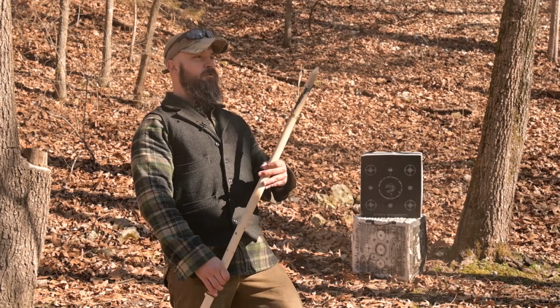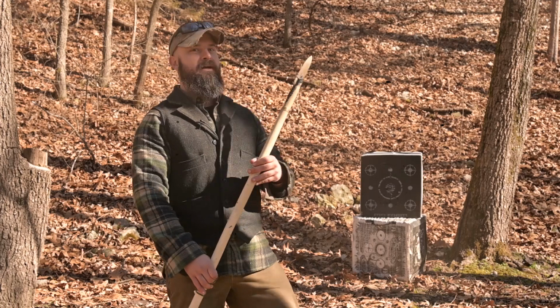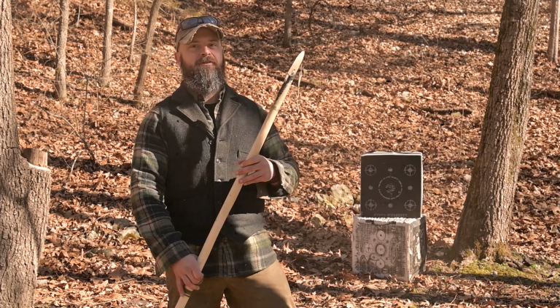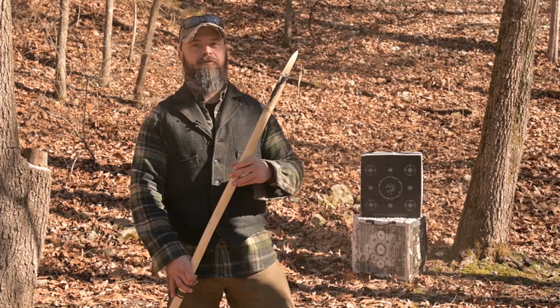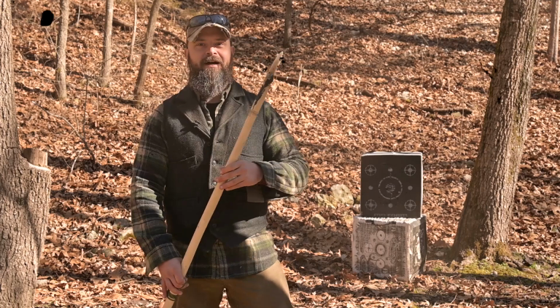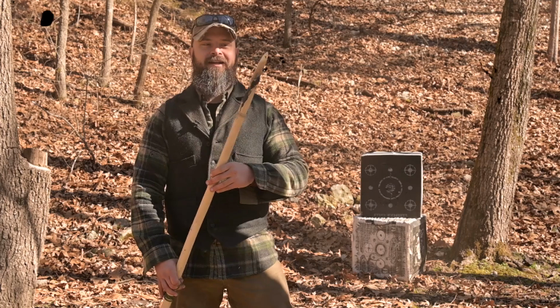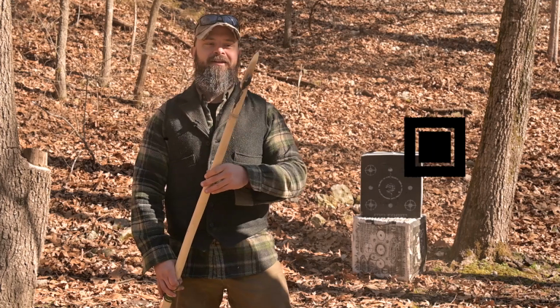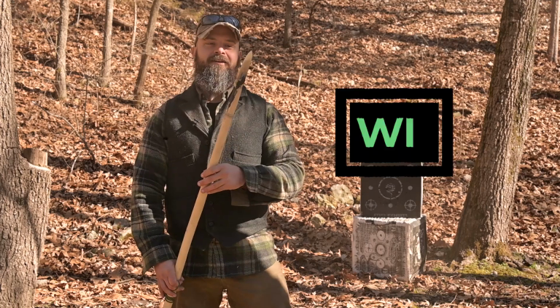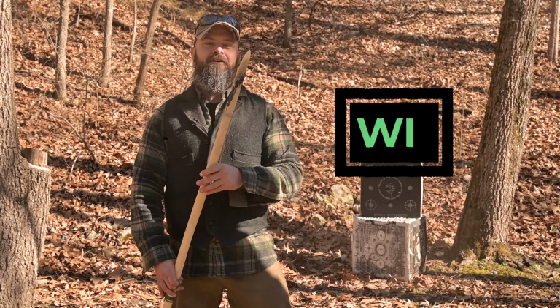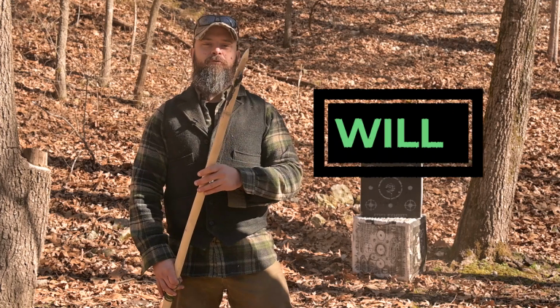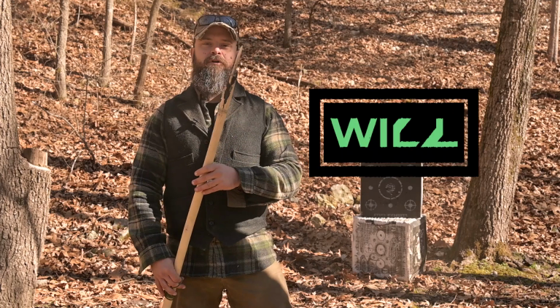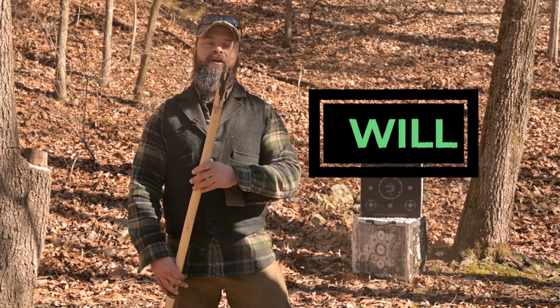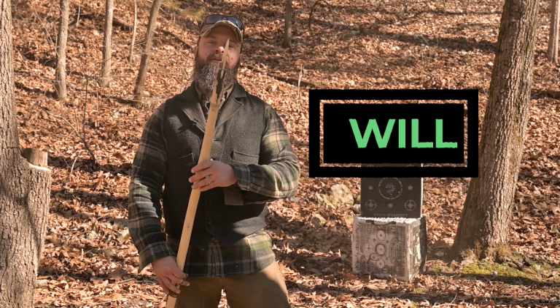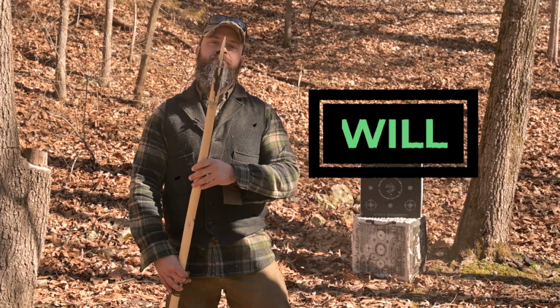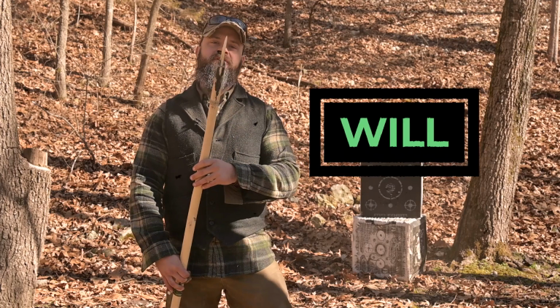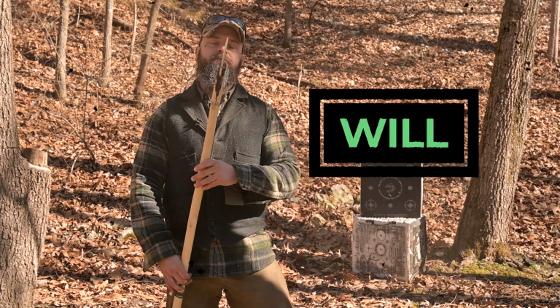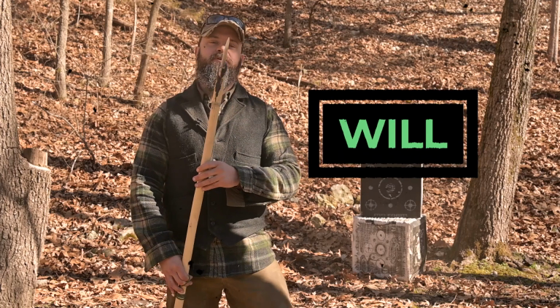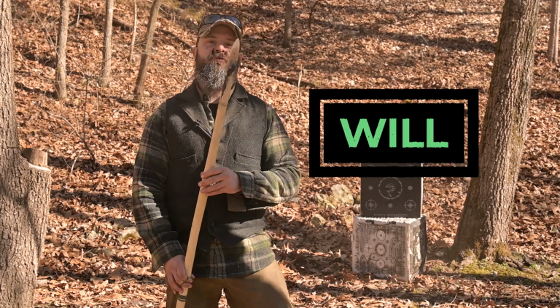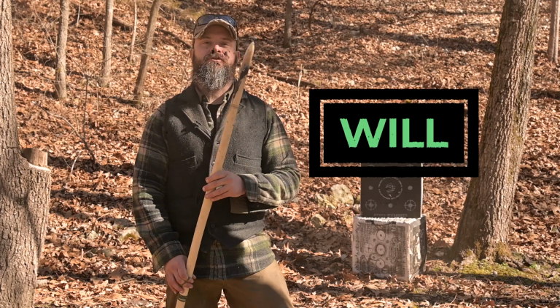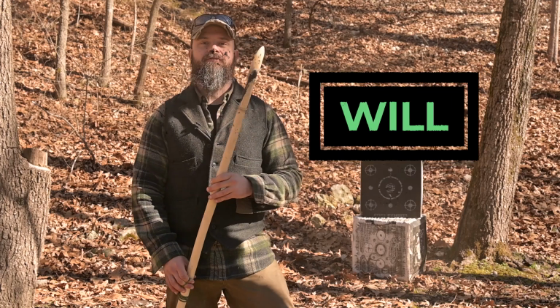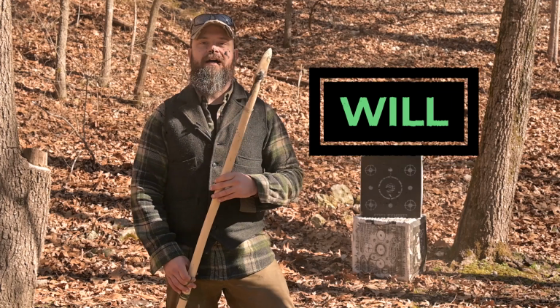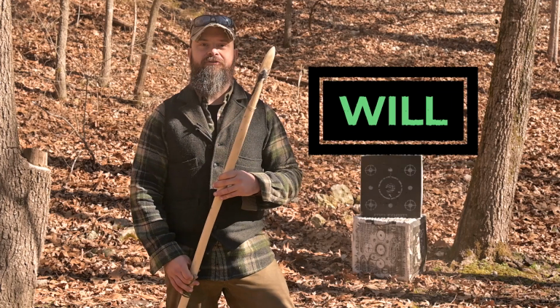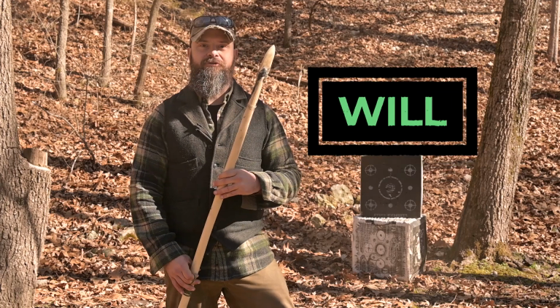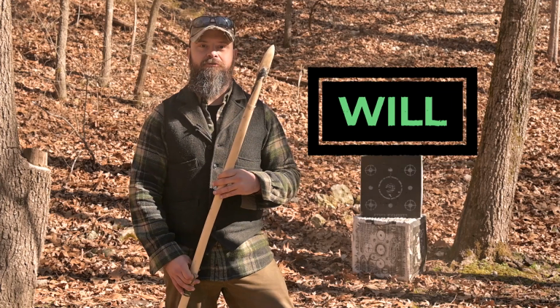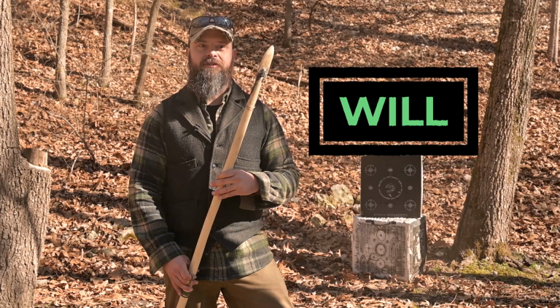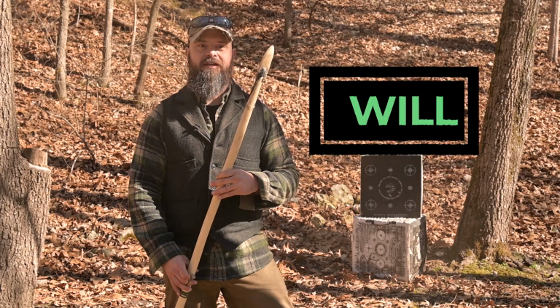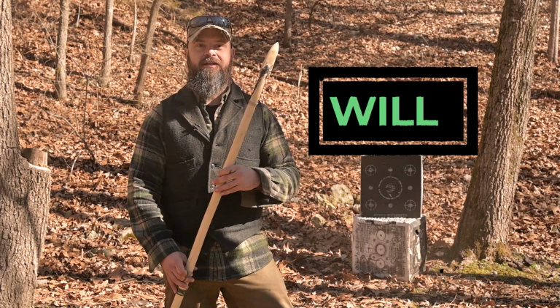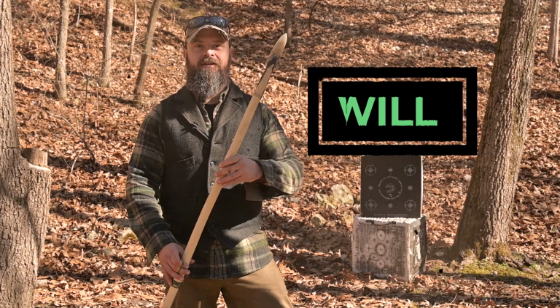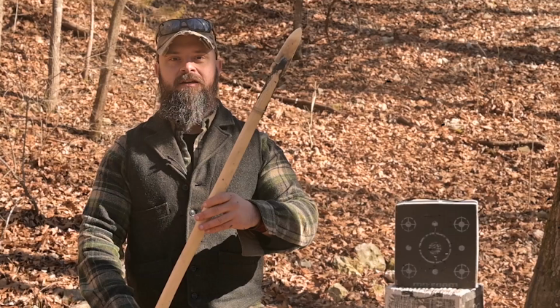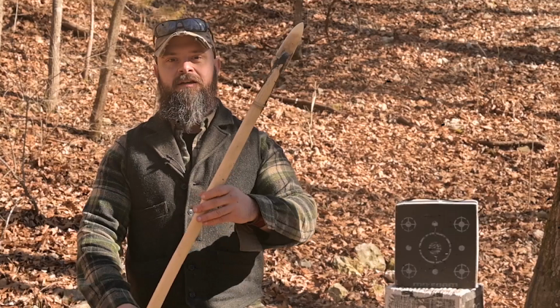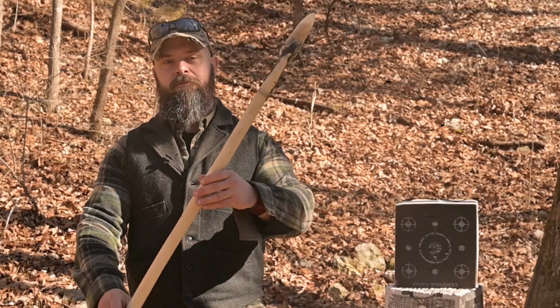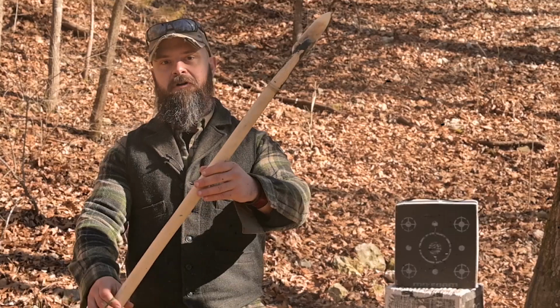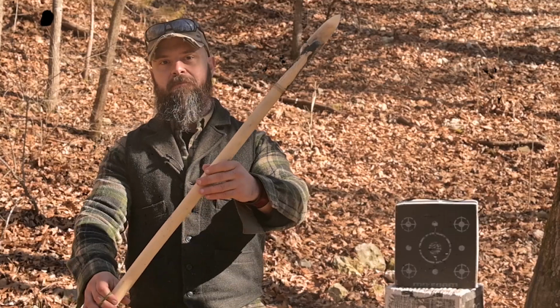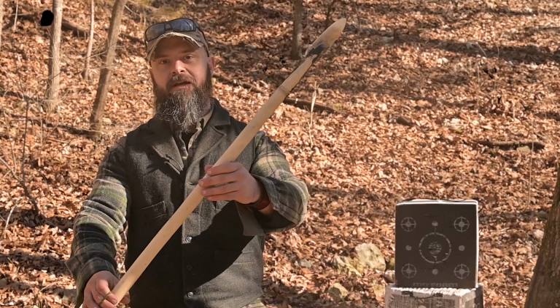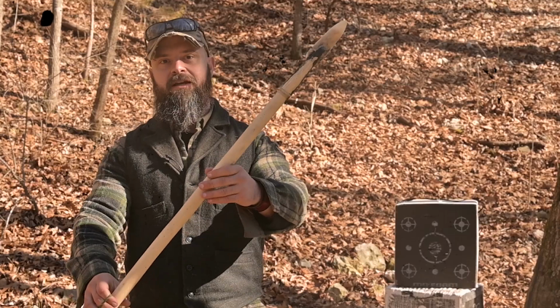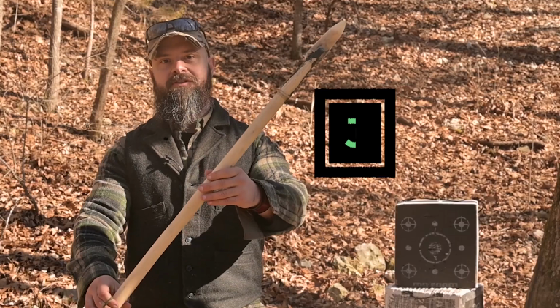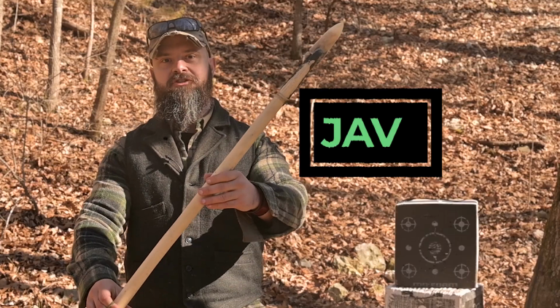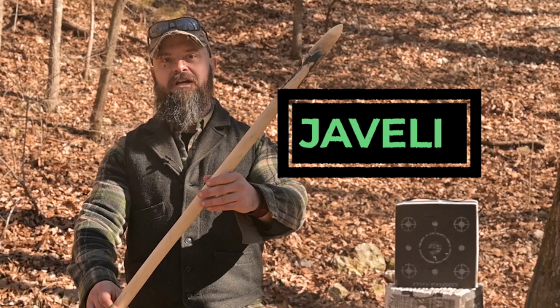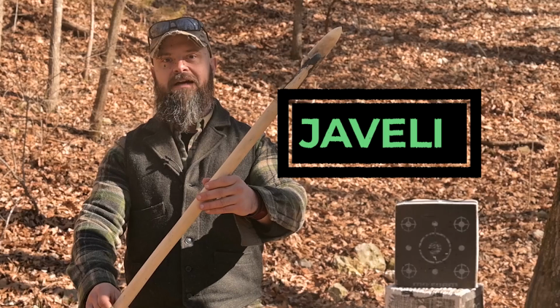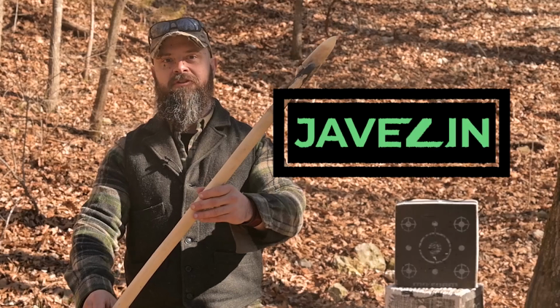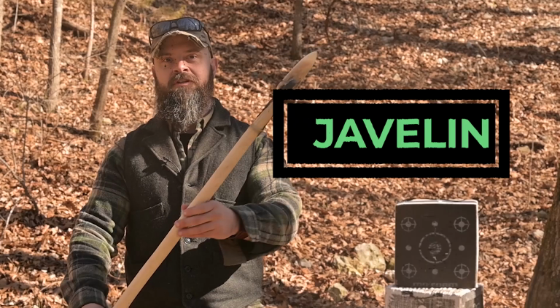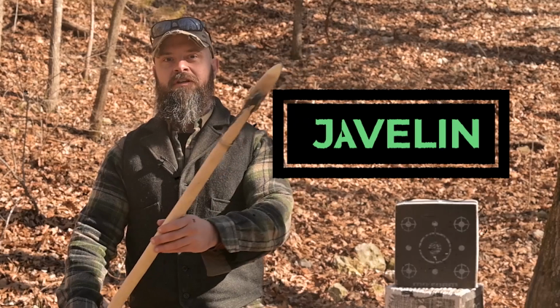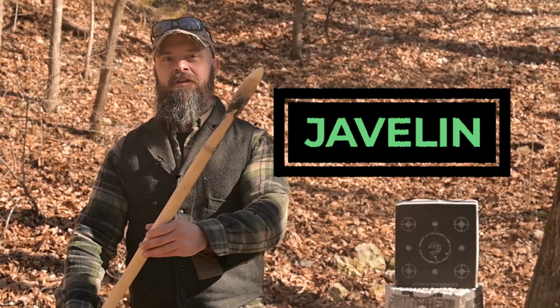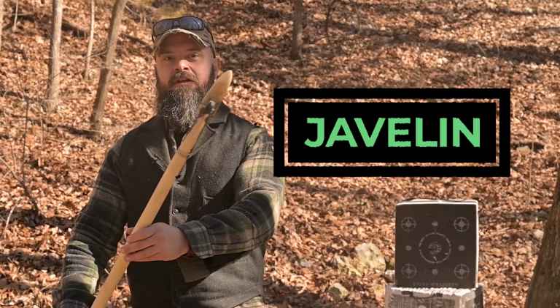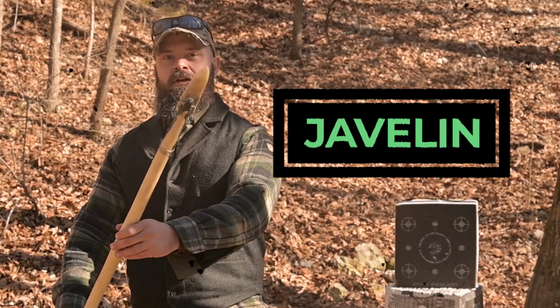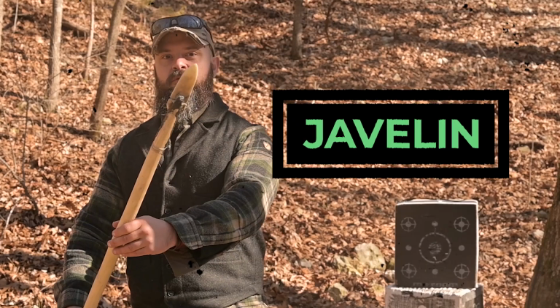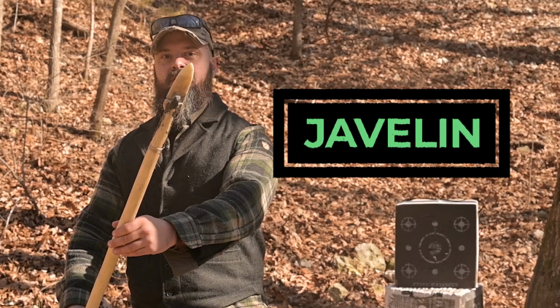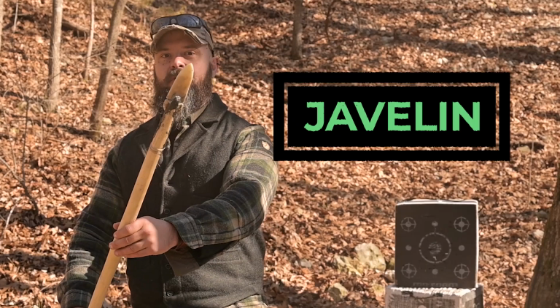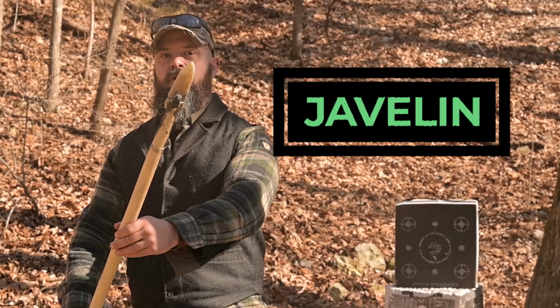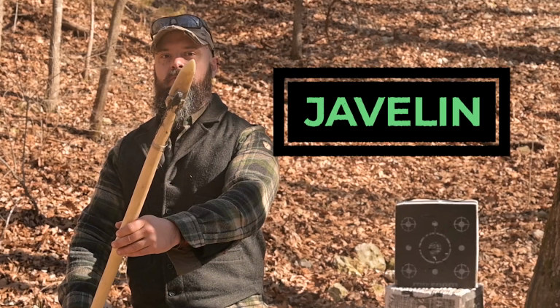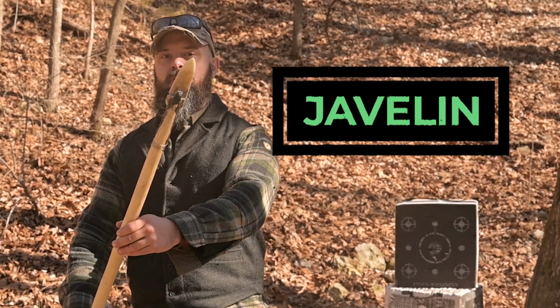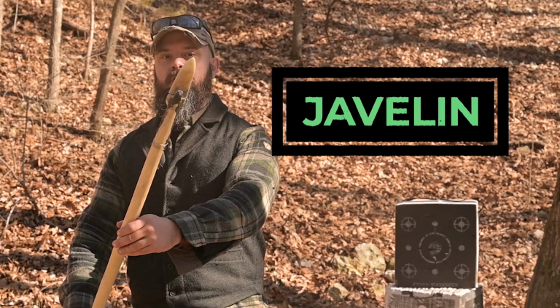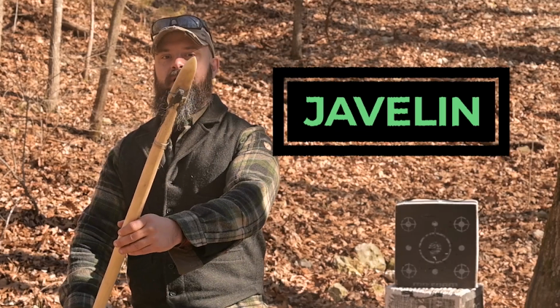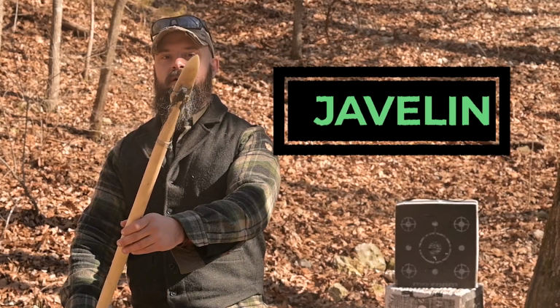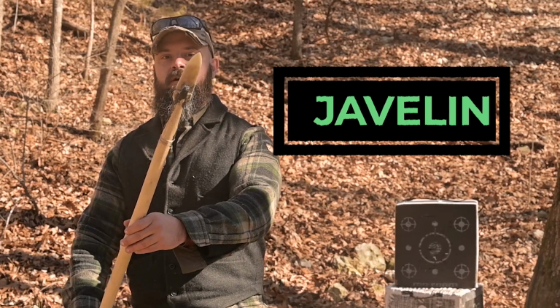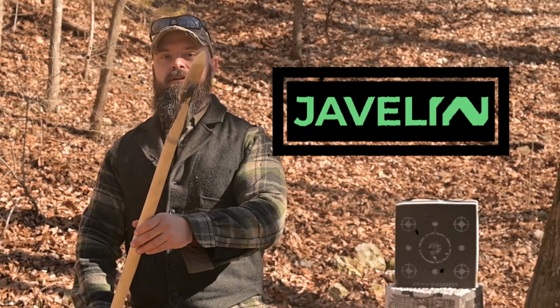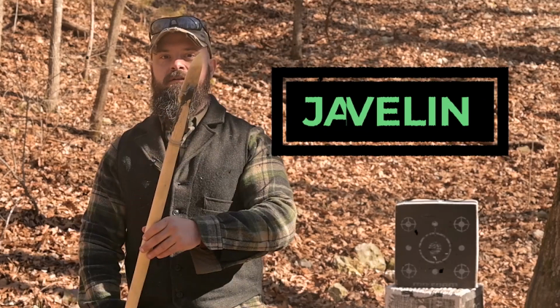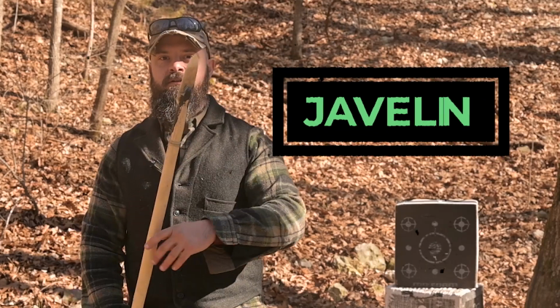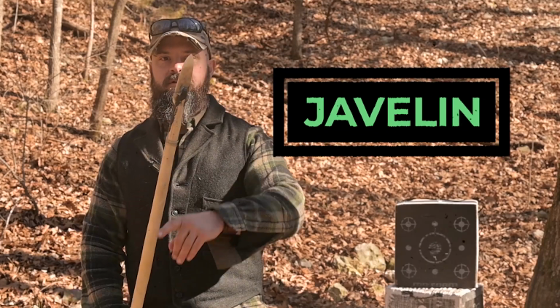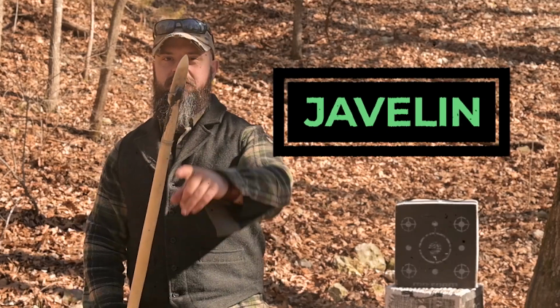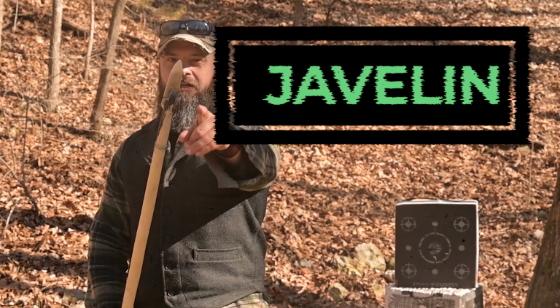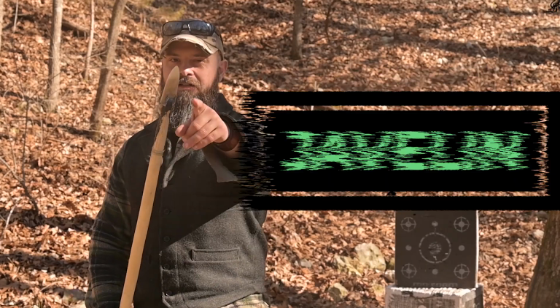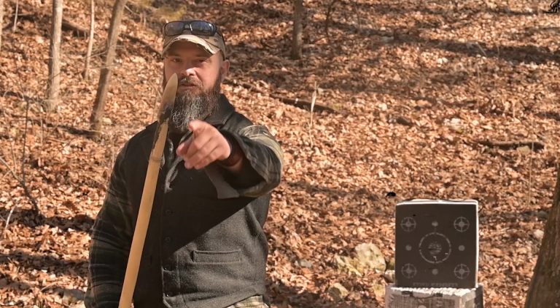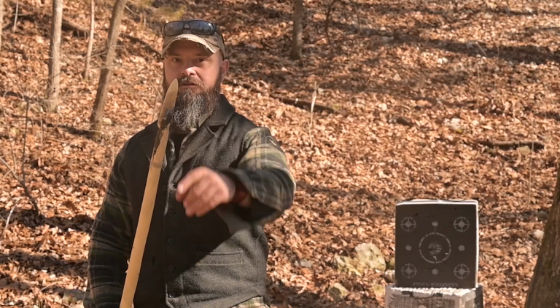Hey everybody! Will here from Sigma-3 Survival School. Today we're going to make a javelin with a bone warhead on it. Stay tuned.